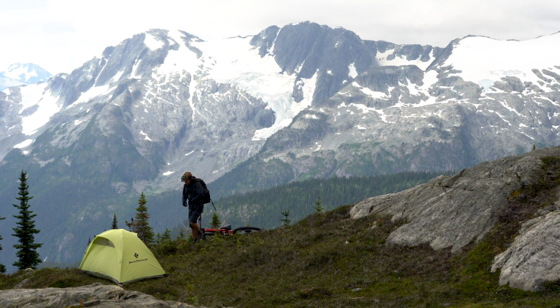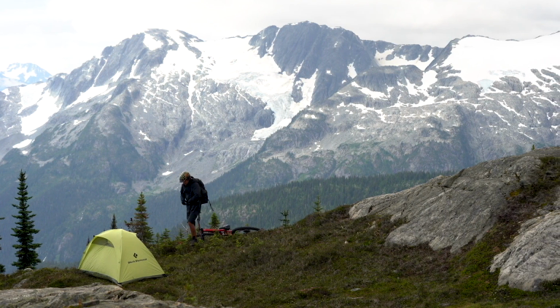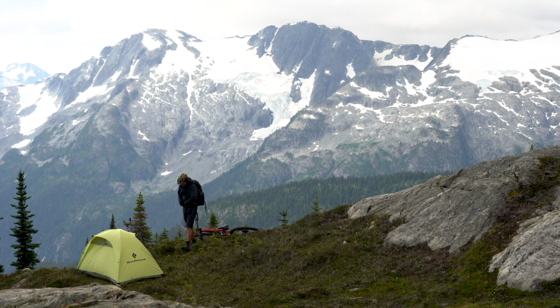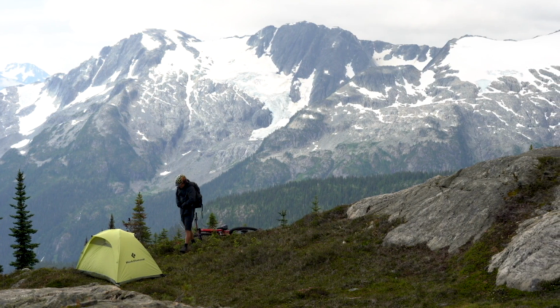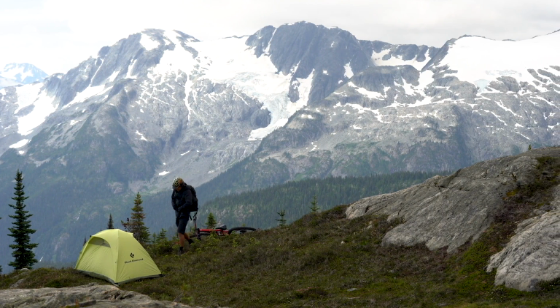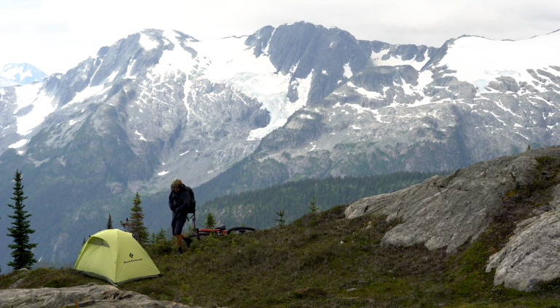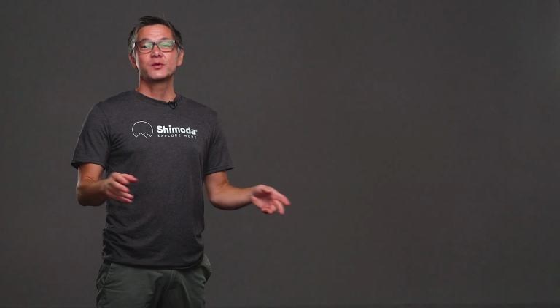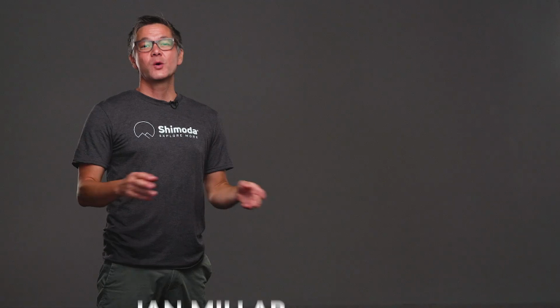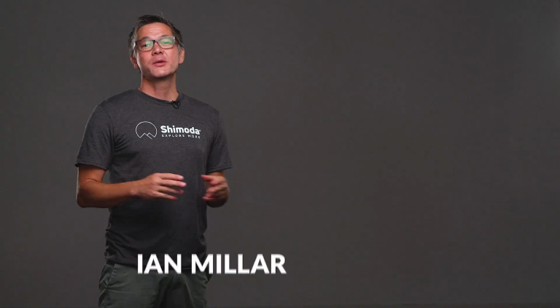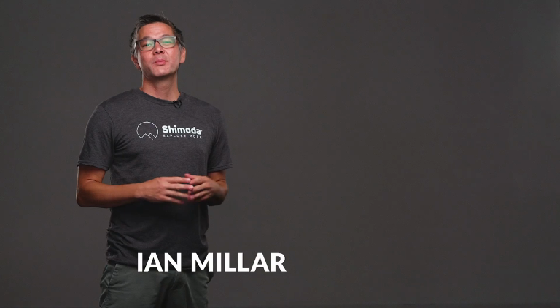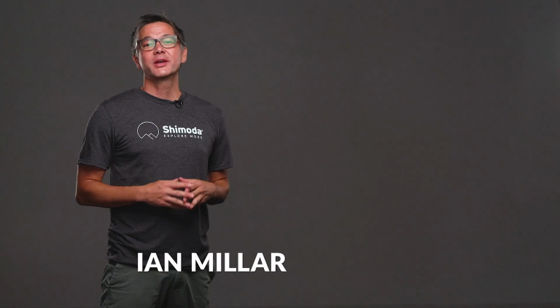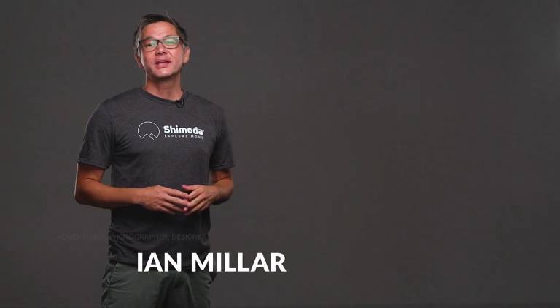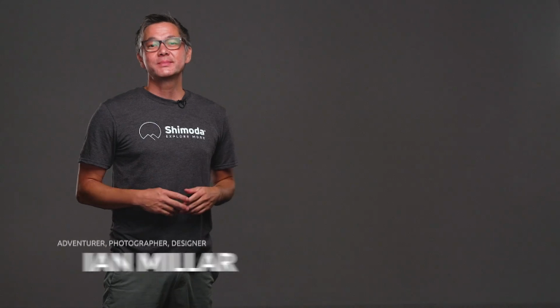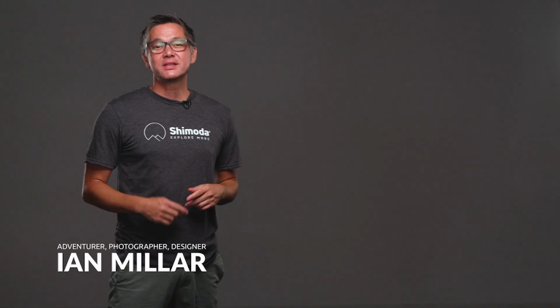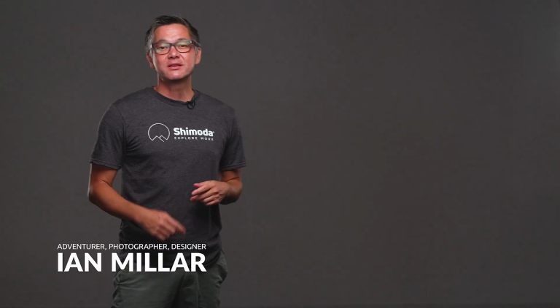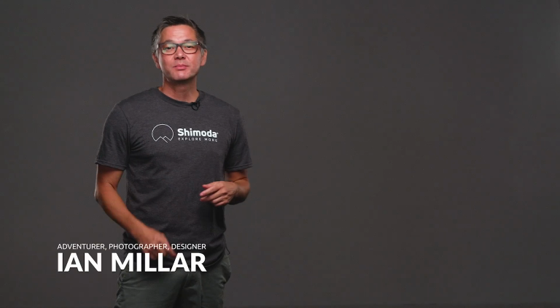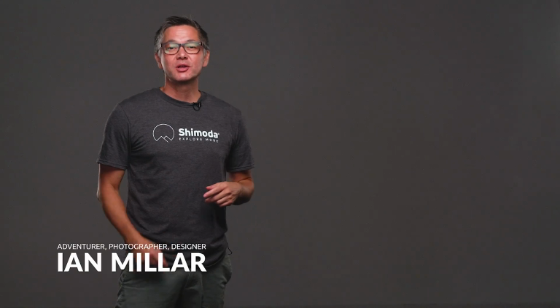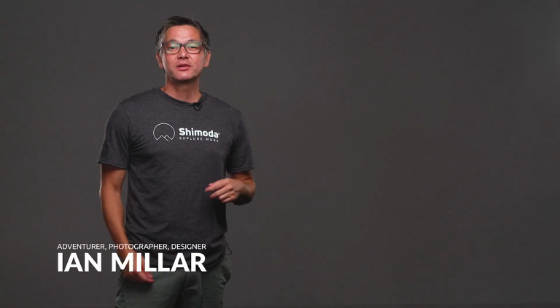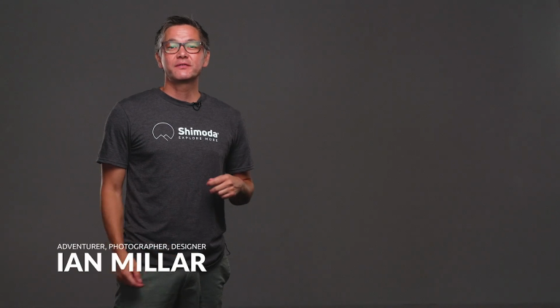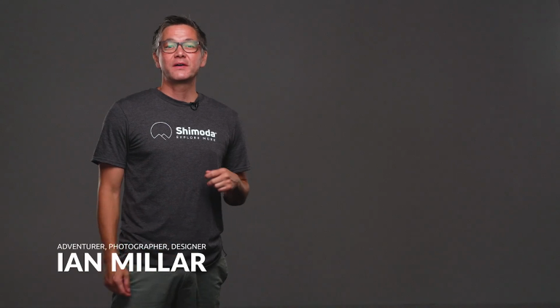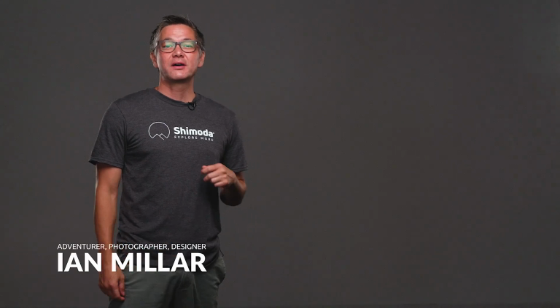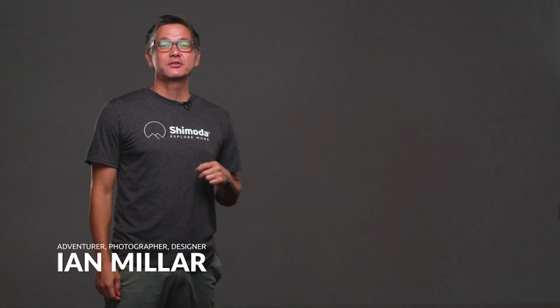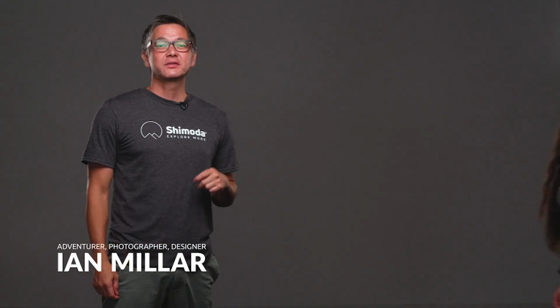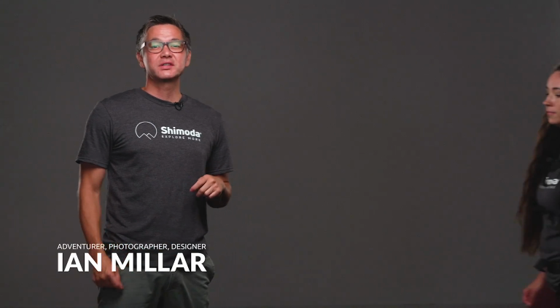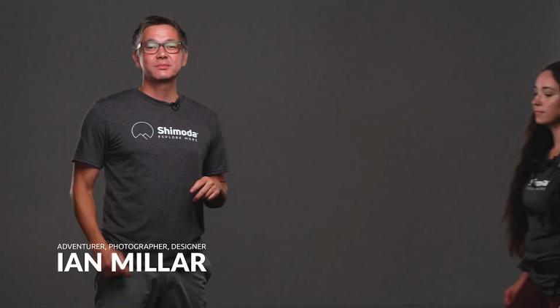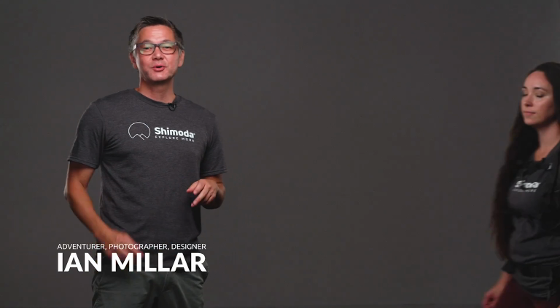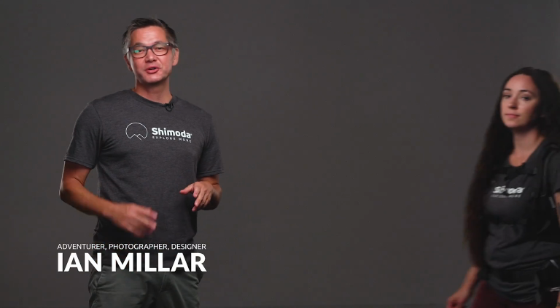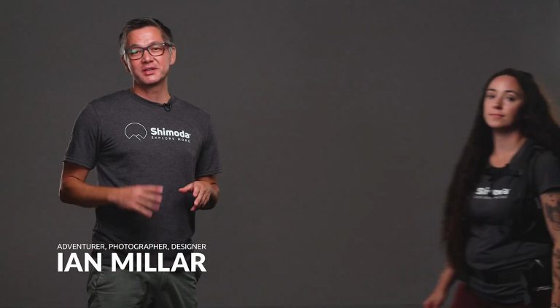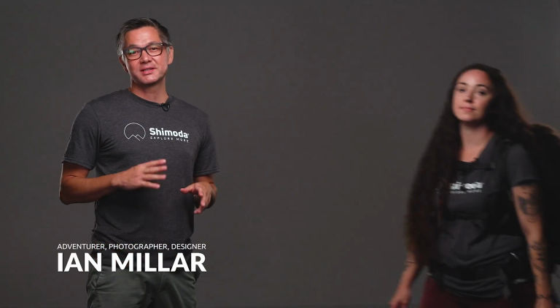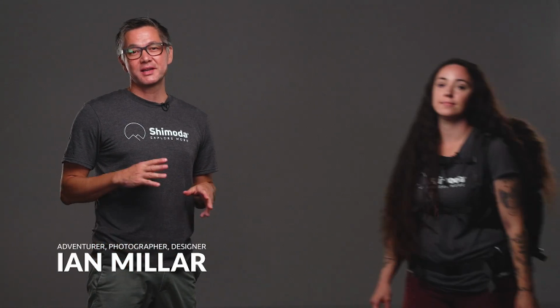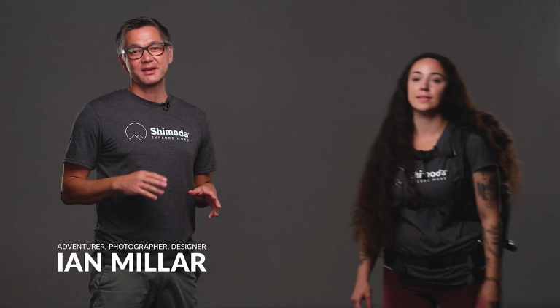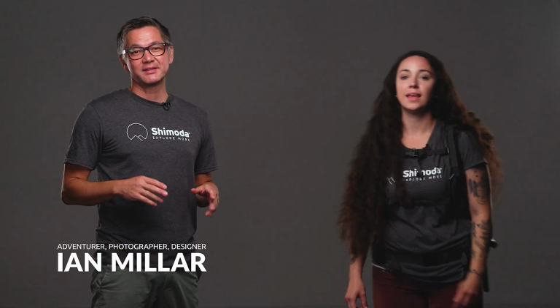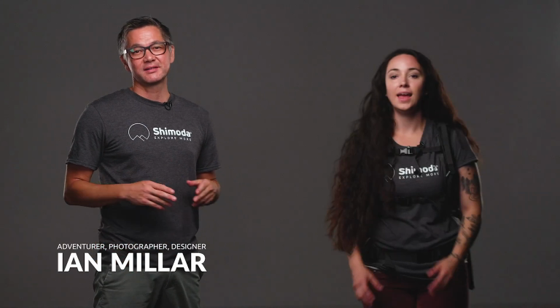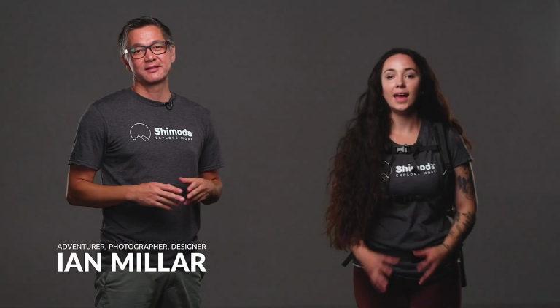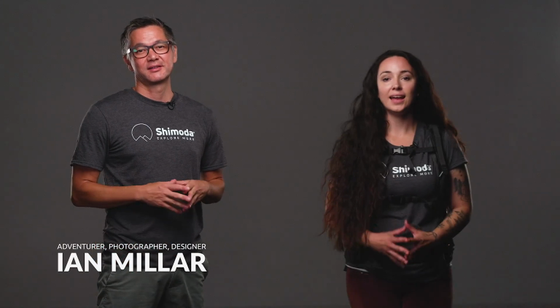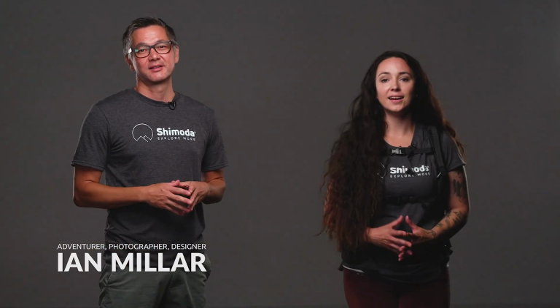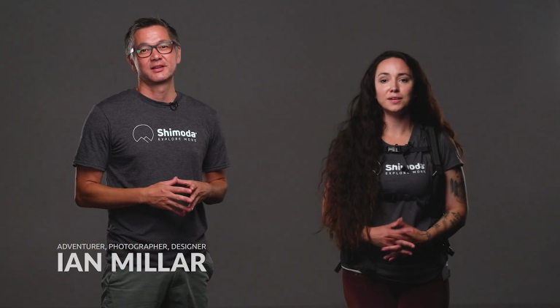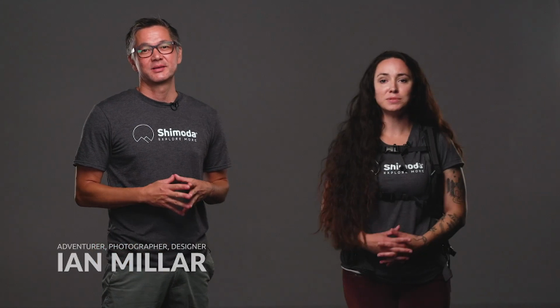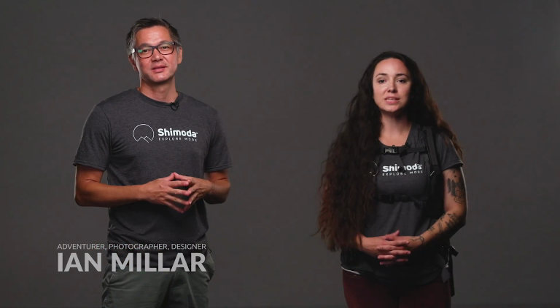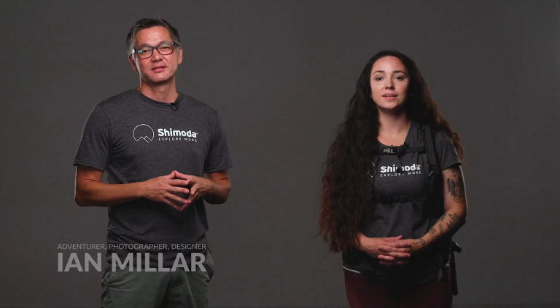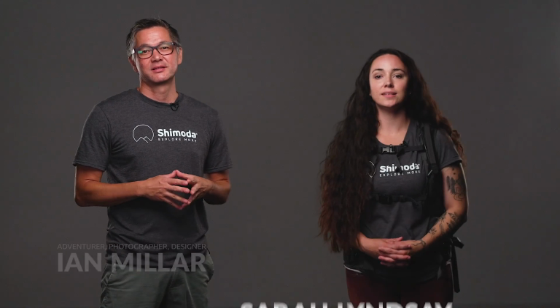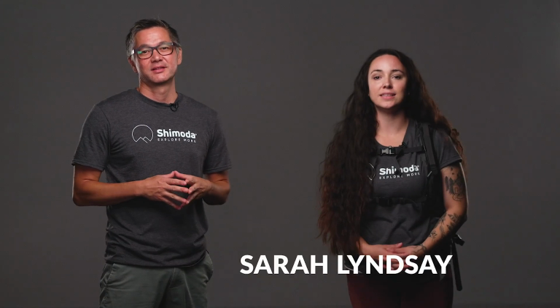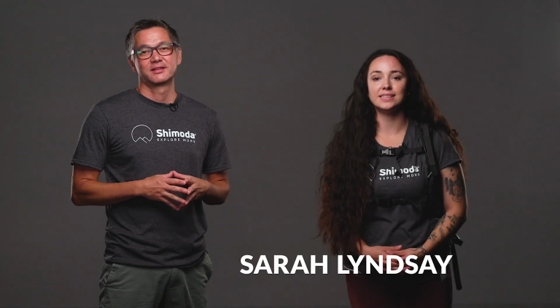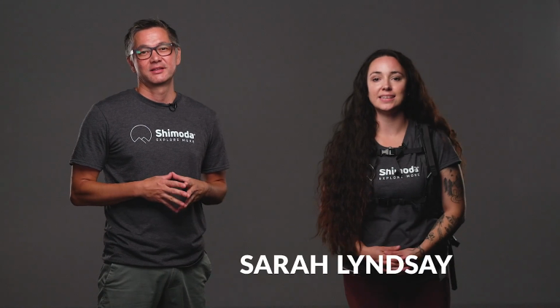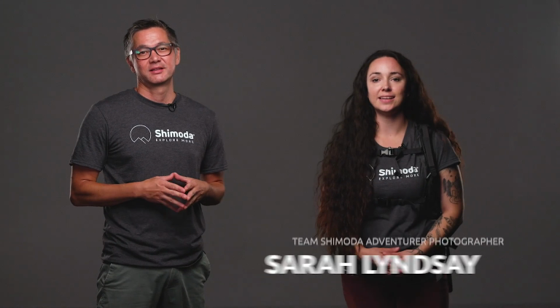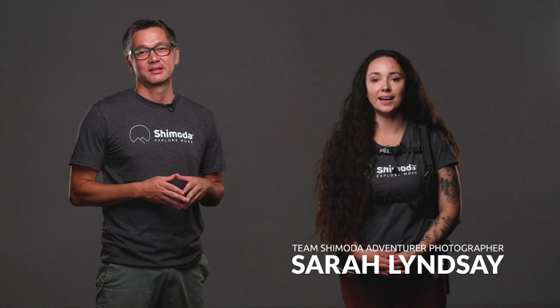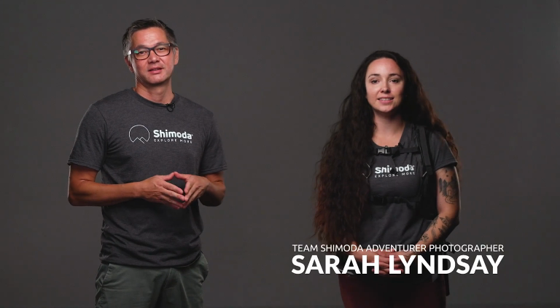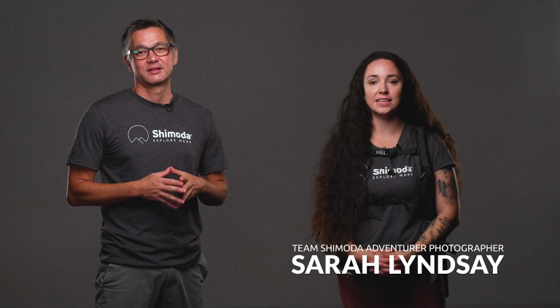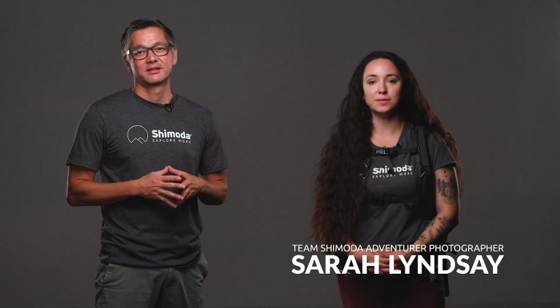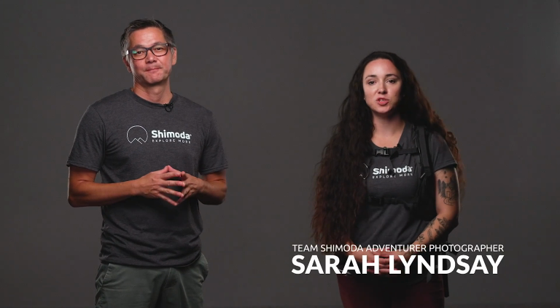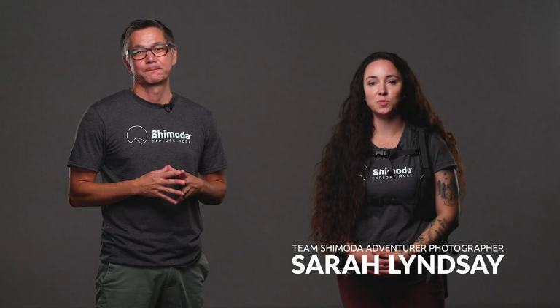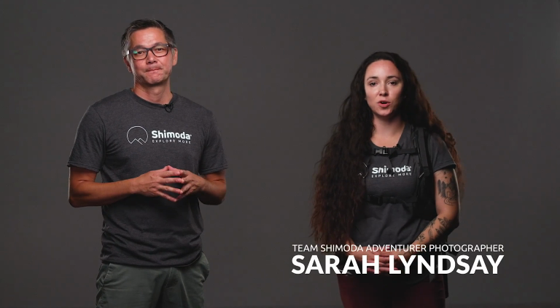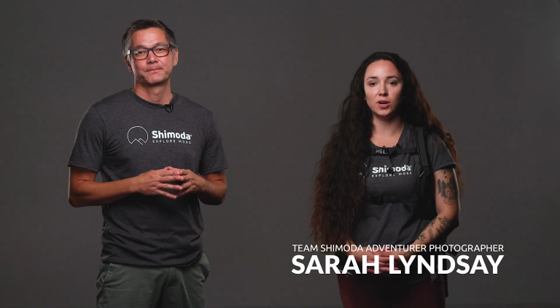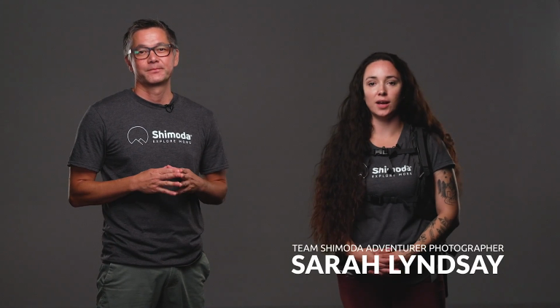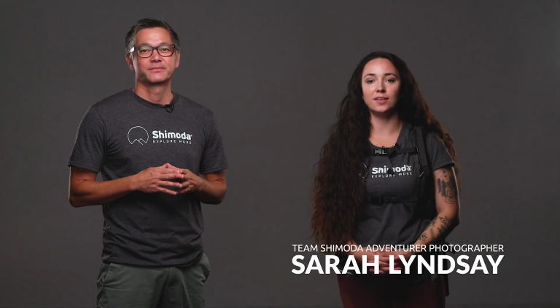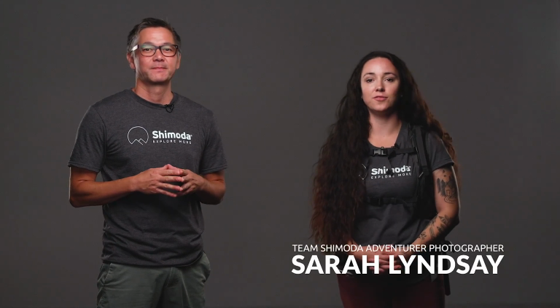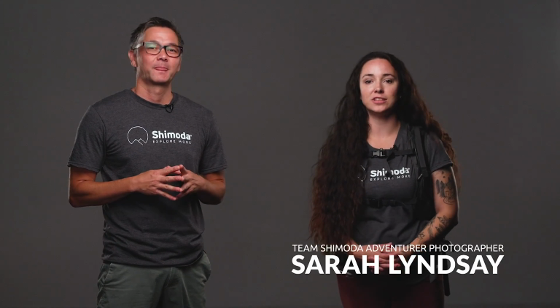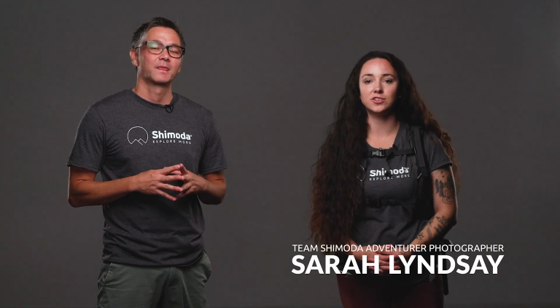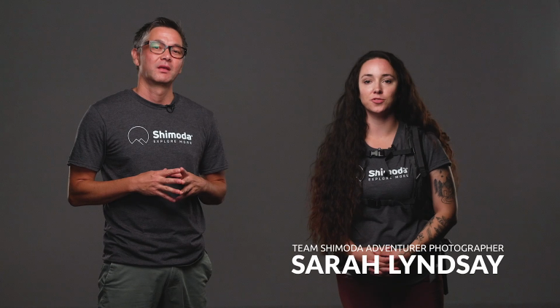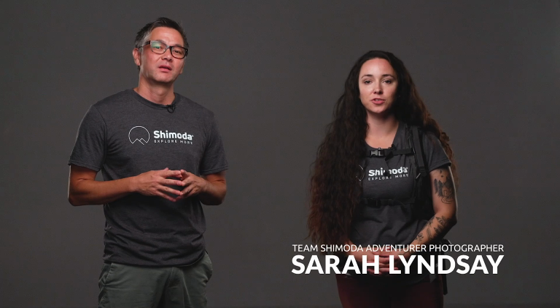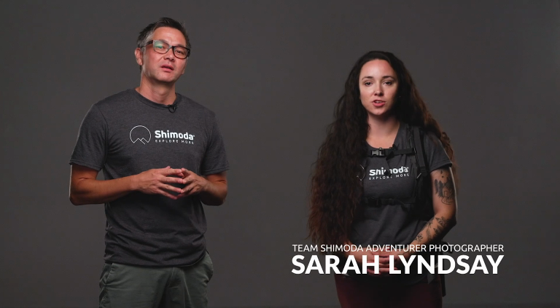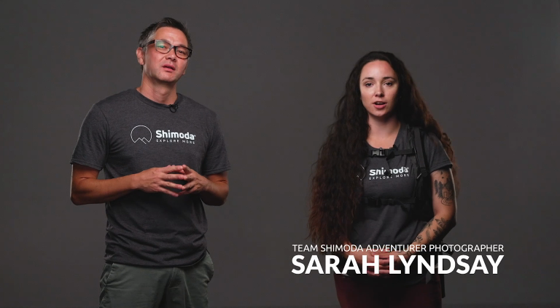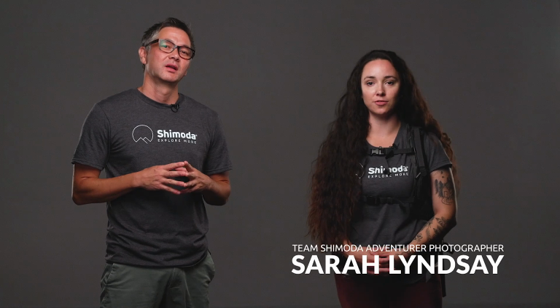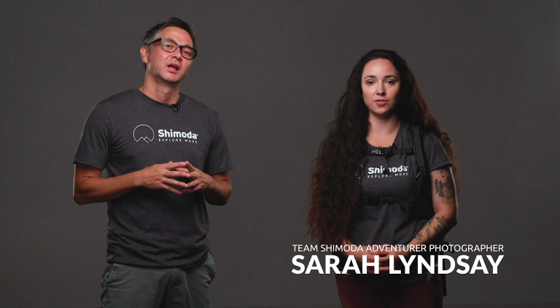Hey everyone, my name is Ian Miller, founder of Shimoda Designs. And I'm Sarah Lindsey, a Team Shimoda adventure photographer.